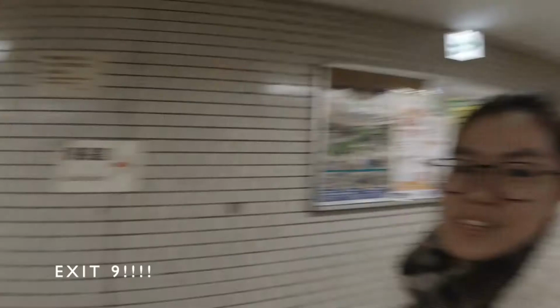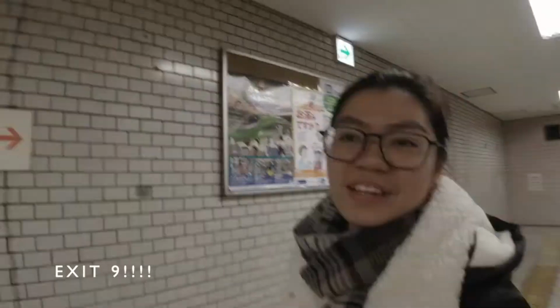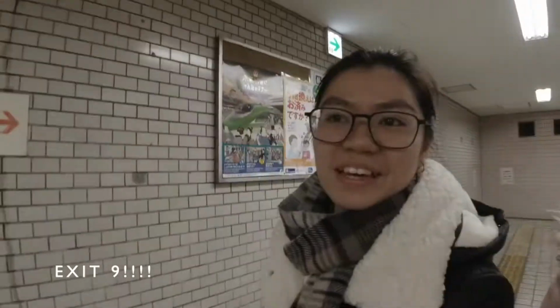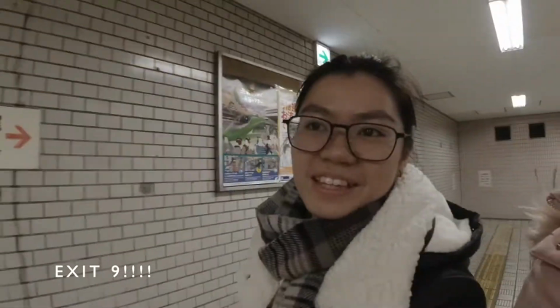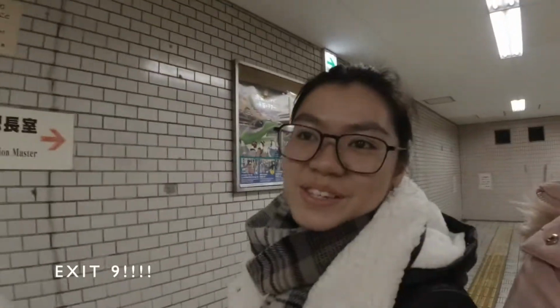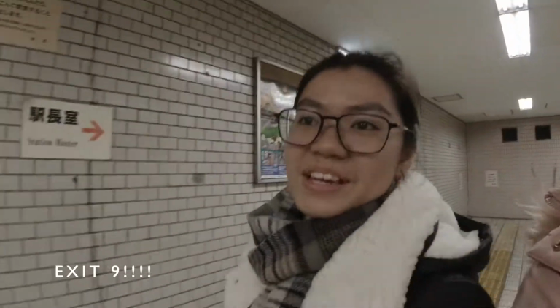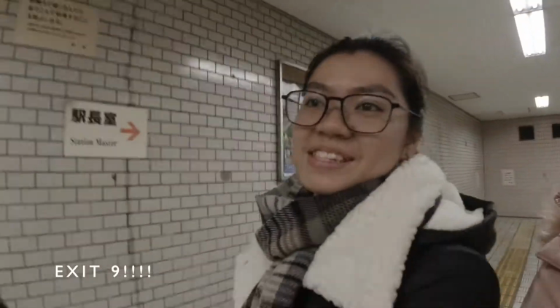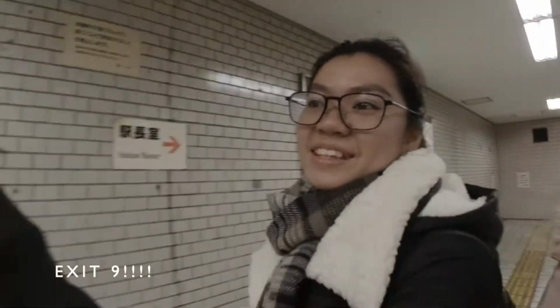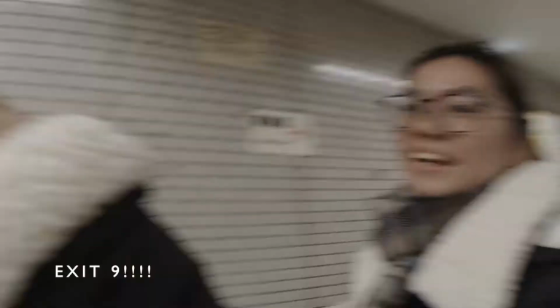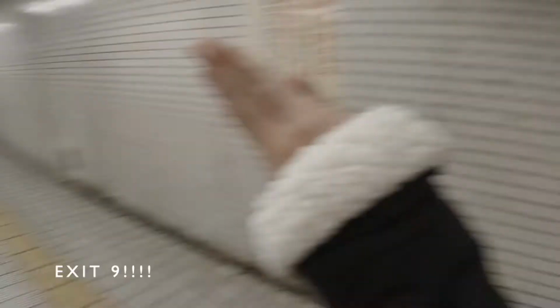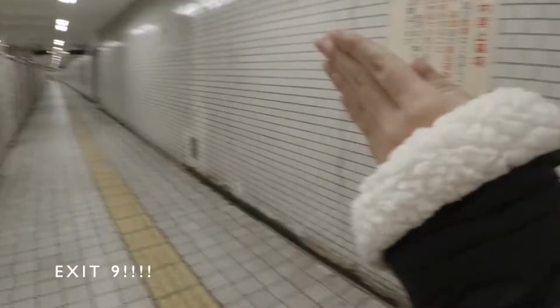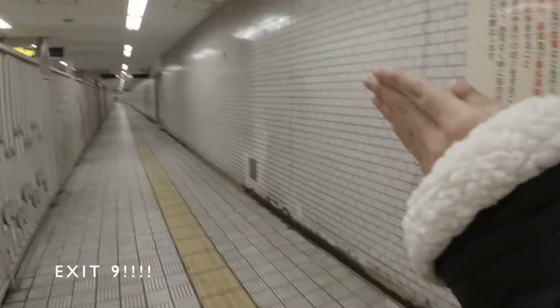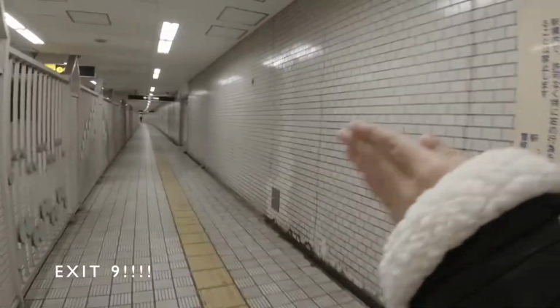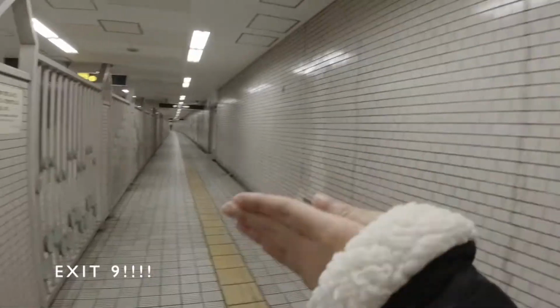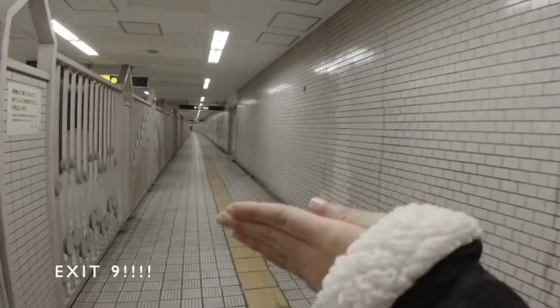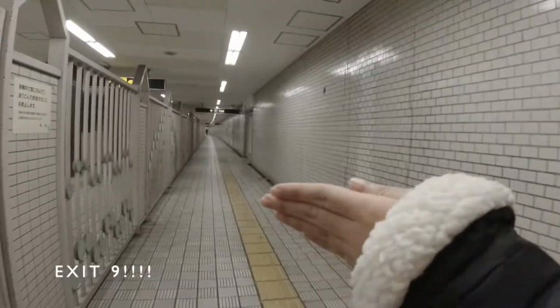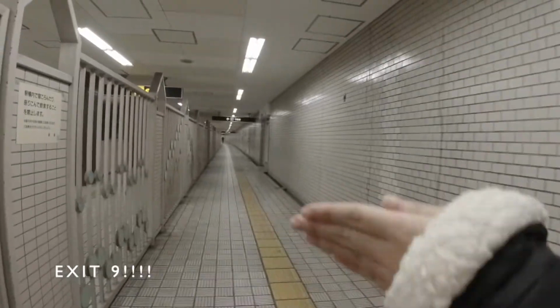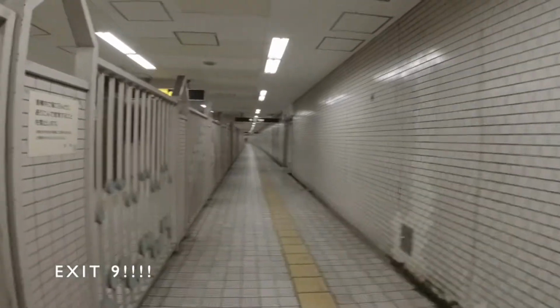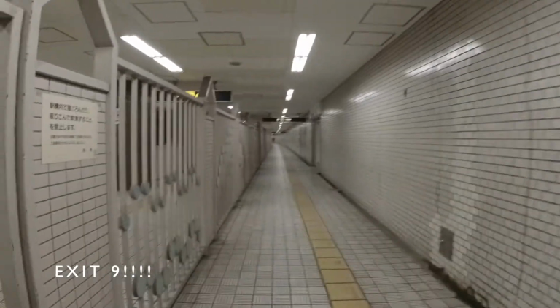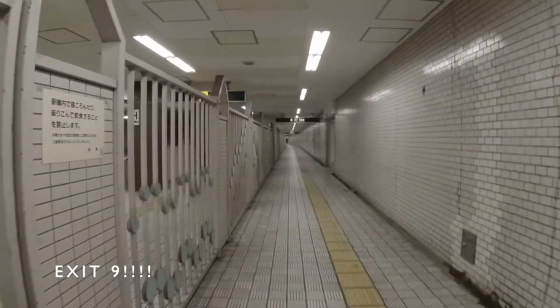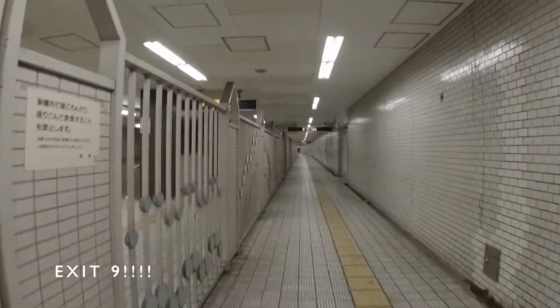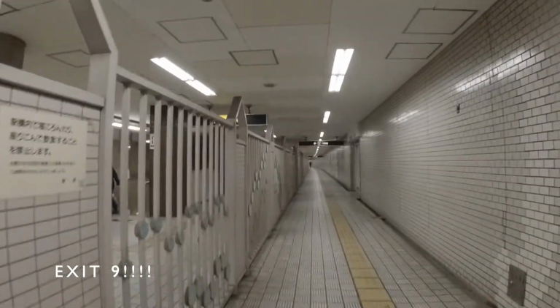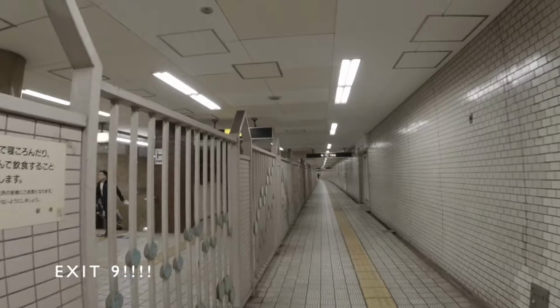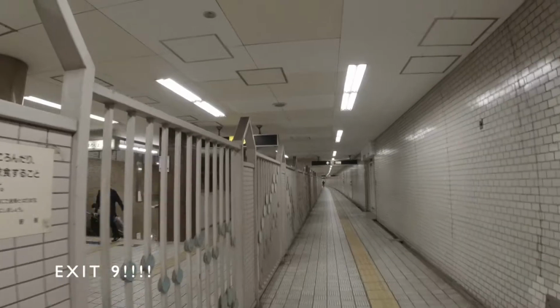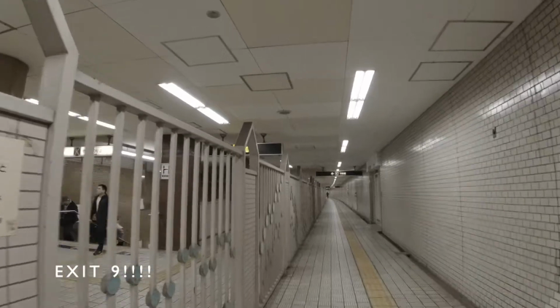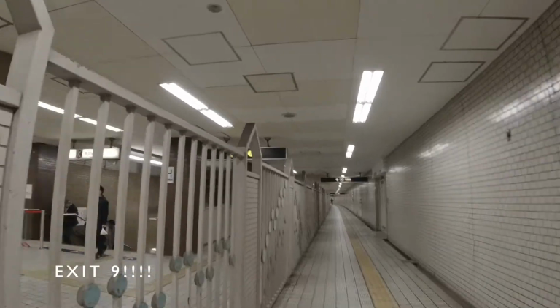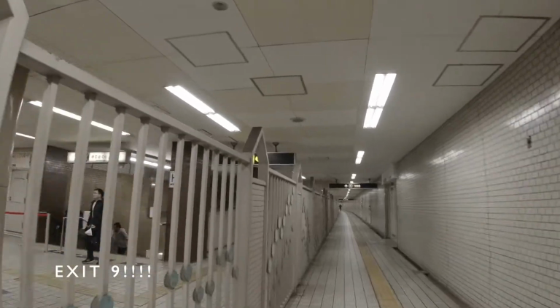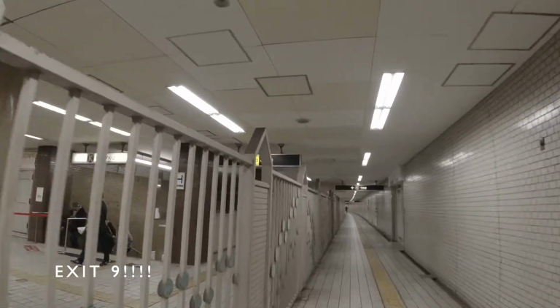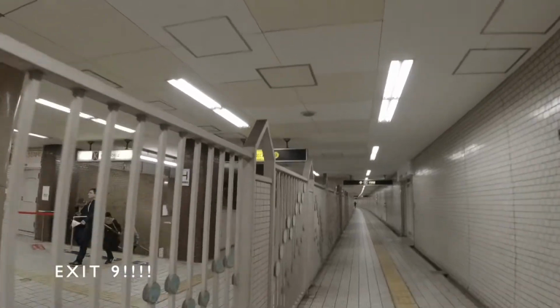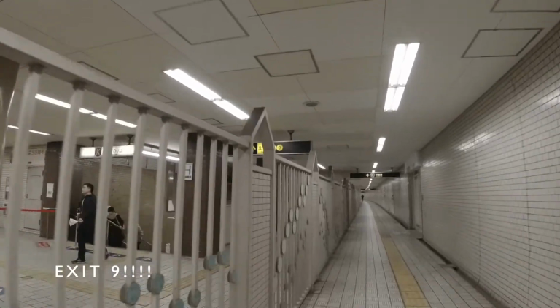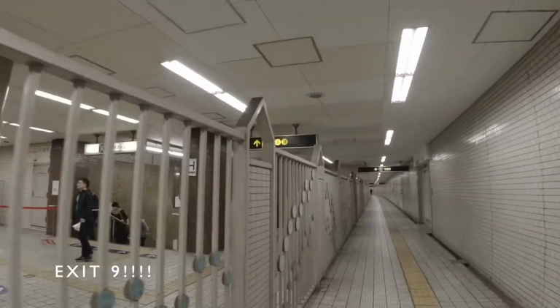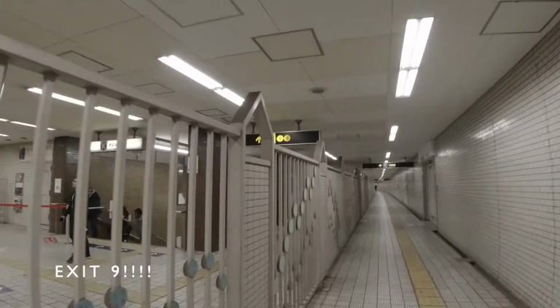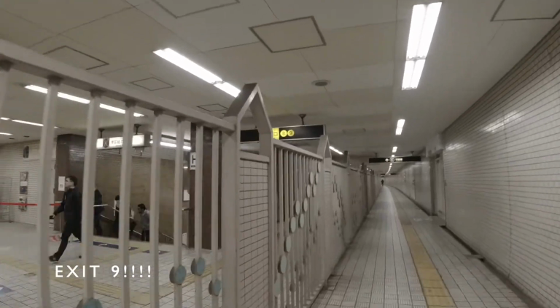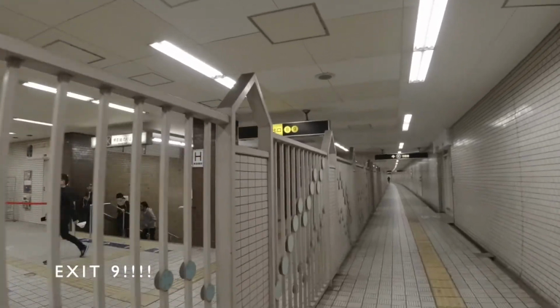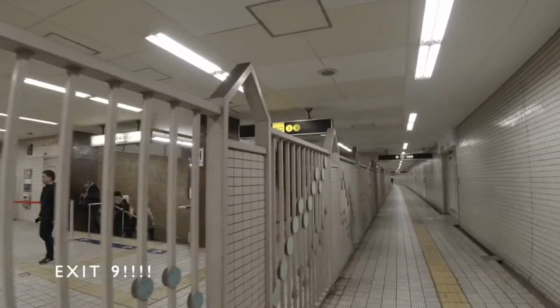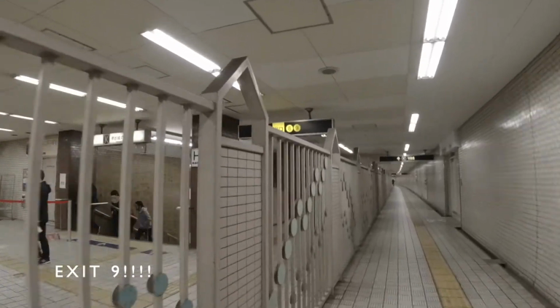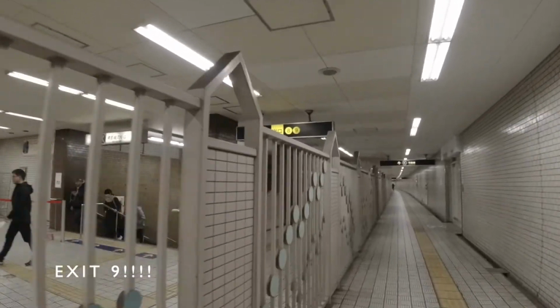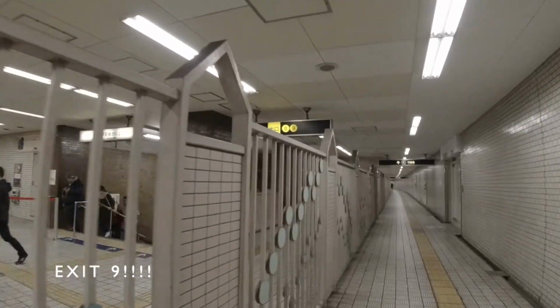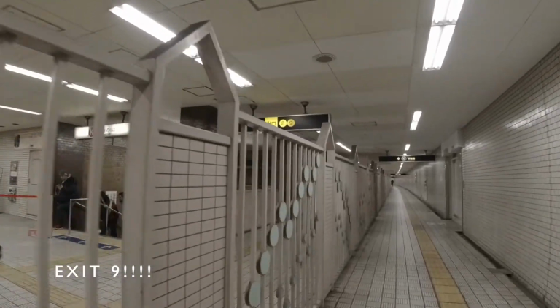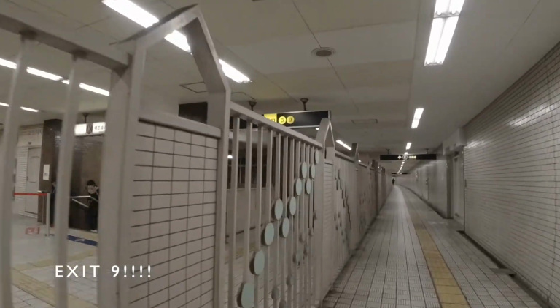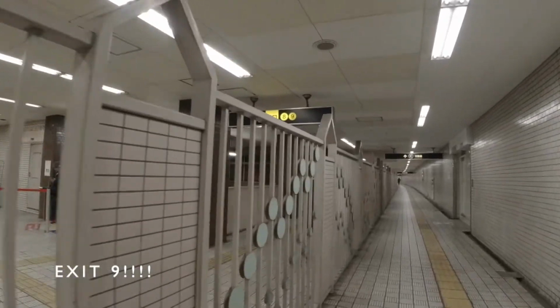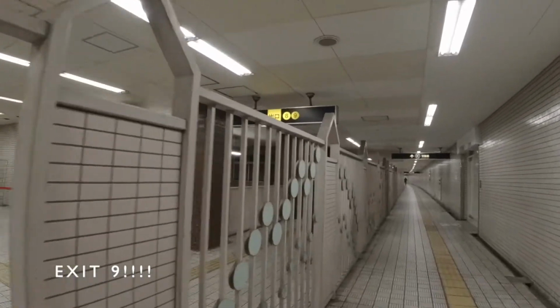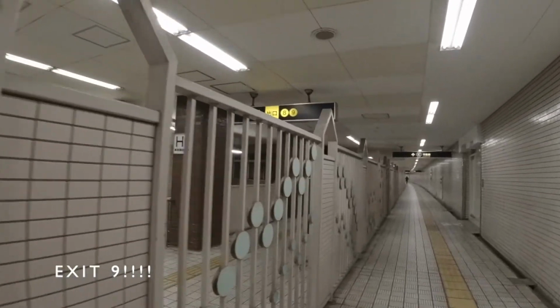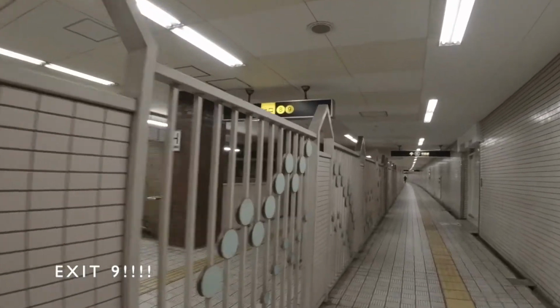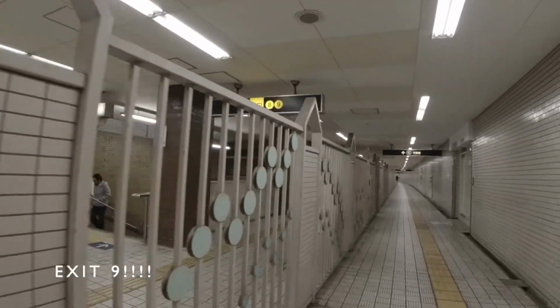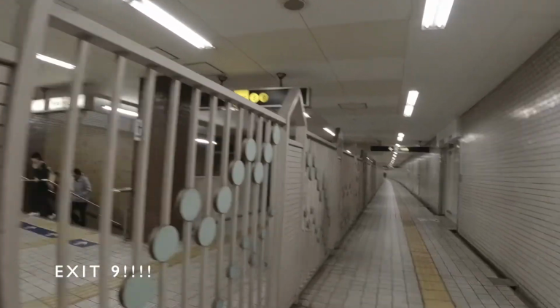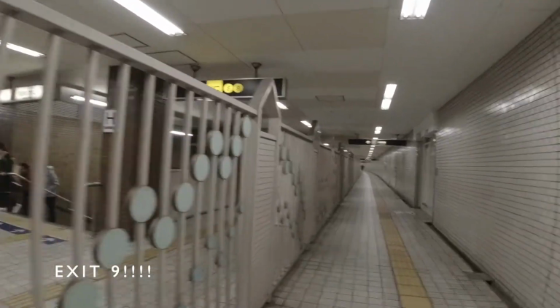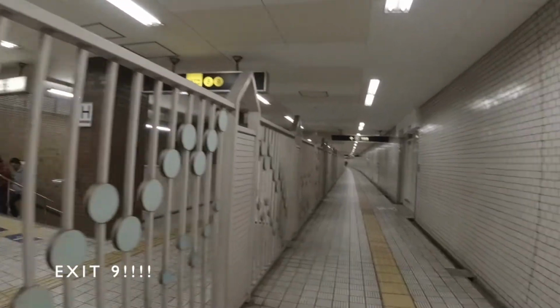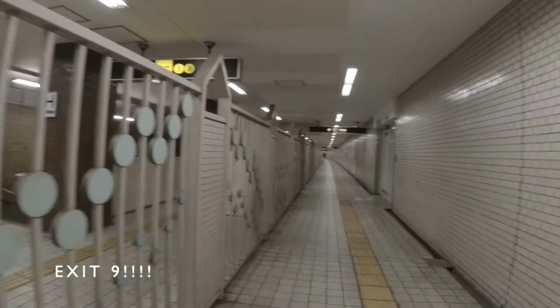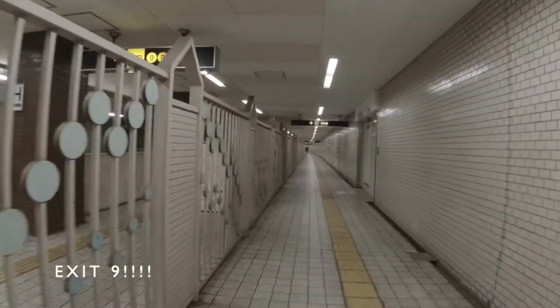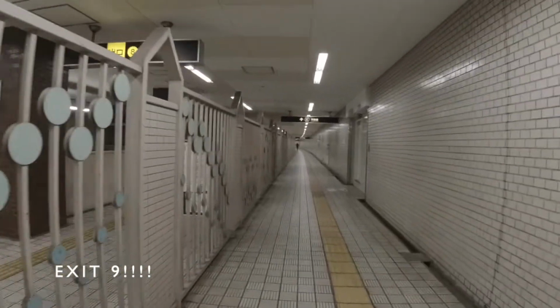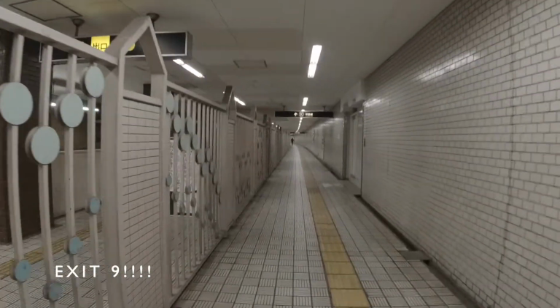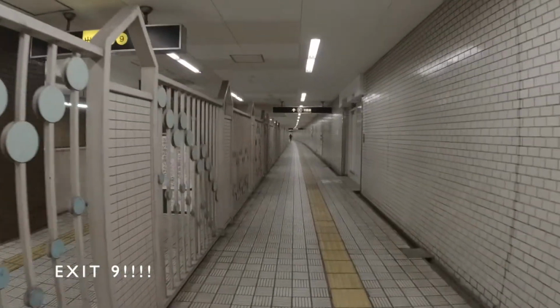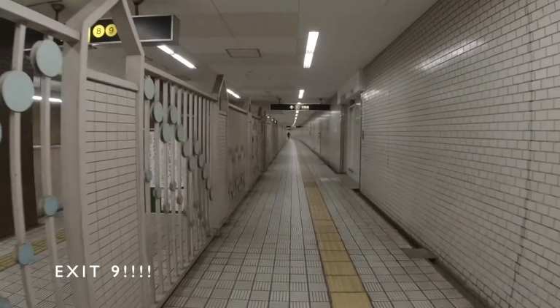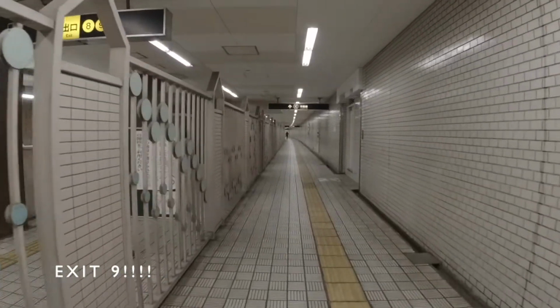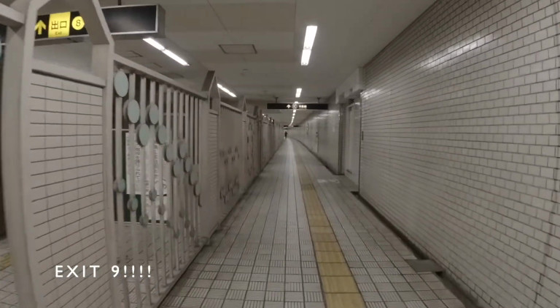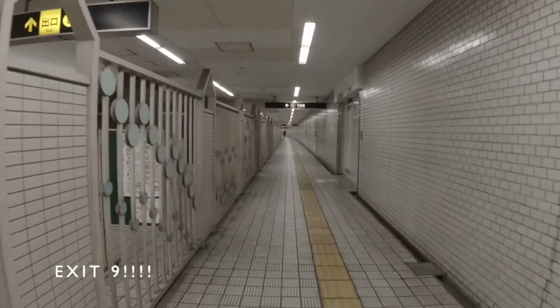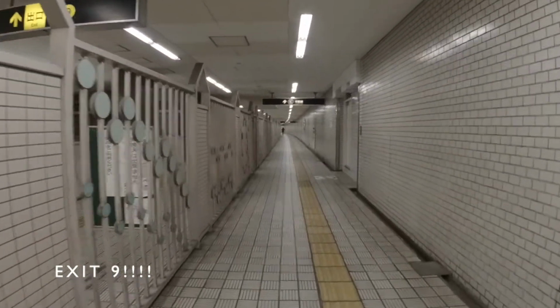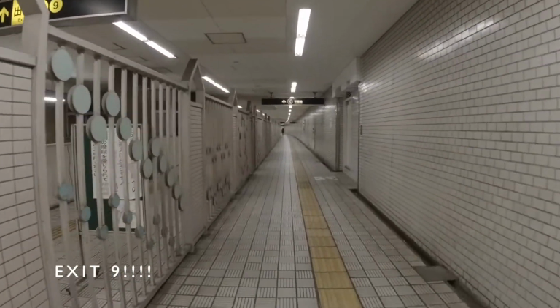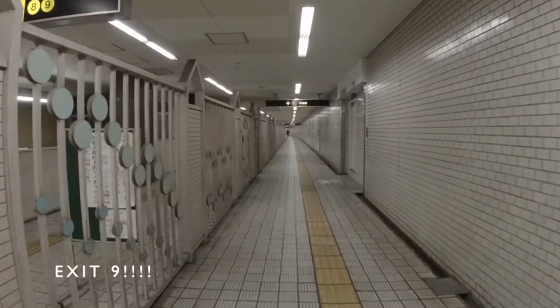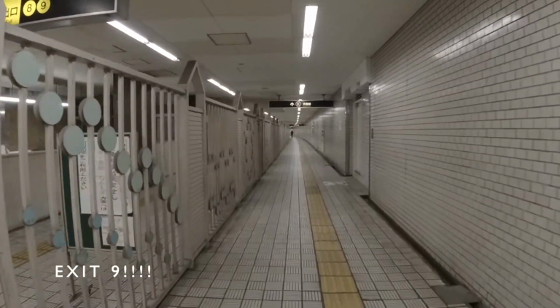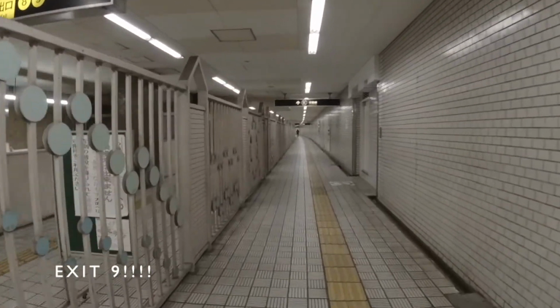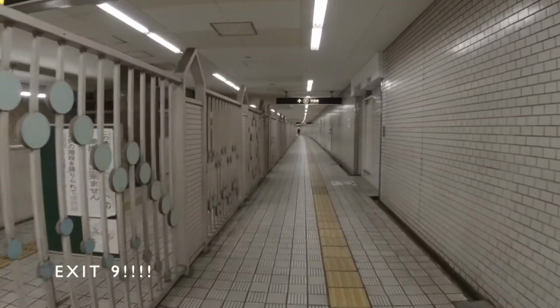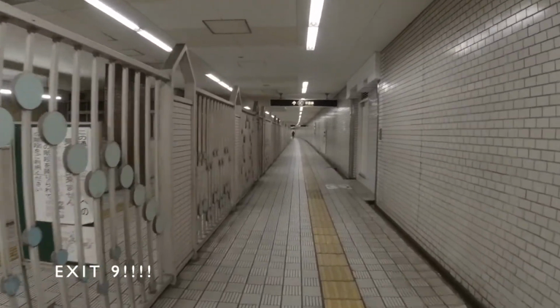That's exit 9. You can't even take it then you have to go down — that's why we were confused. So this is a very long way.